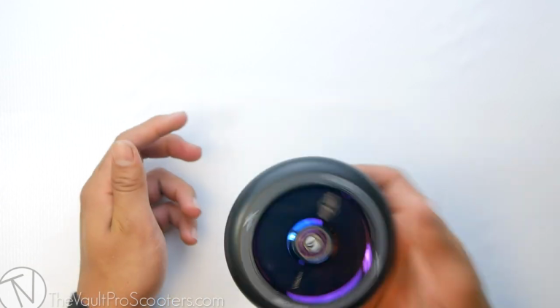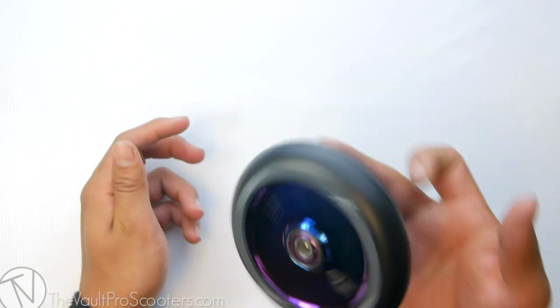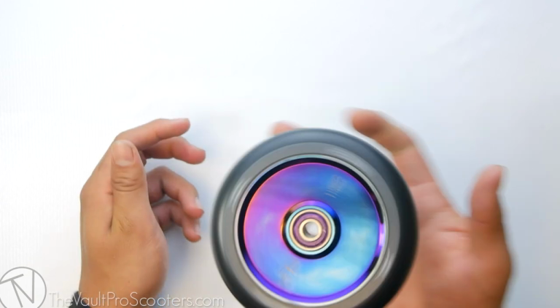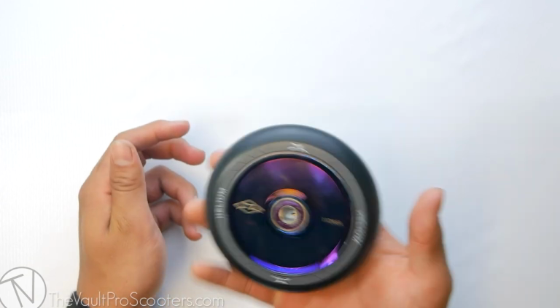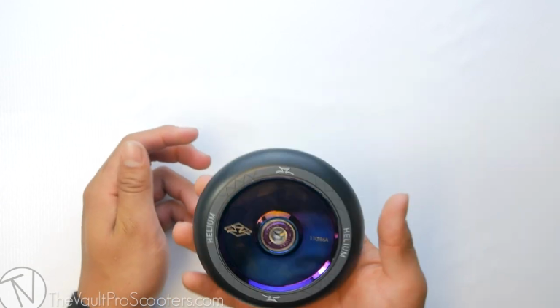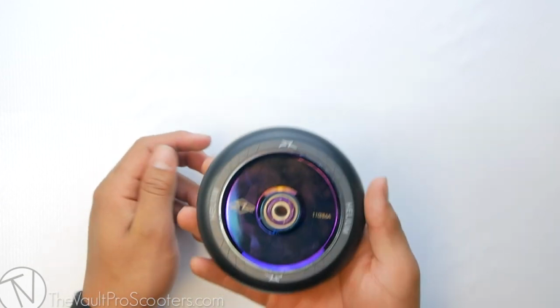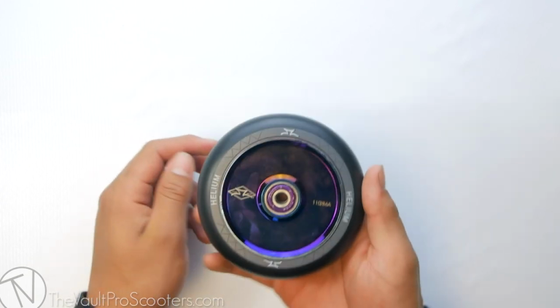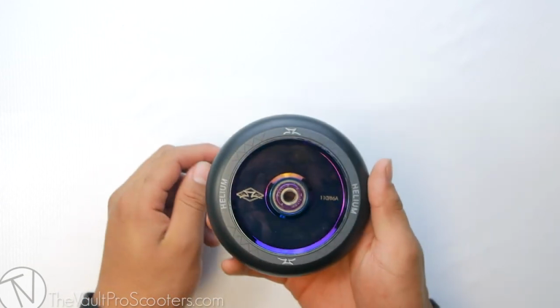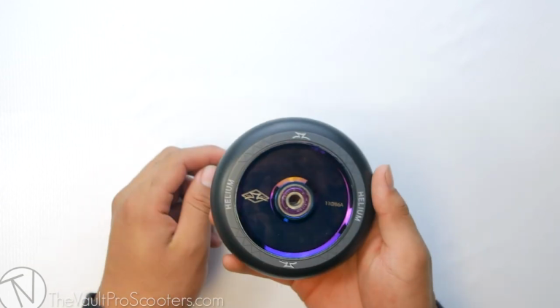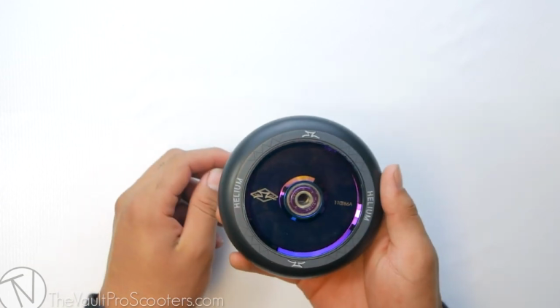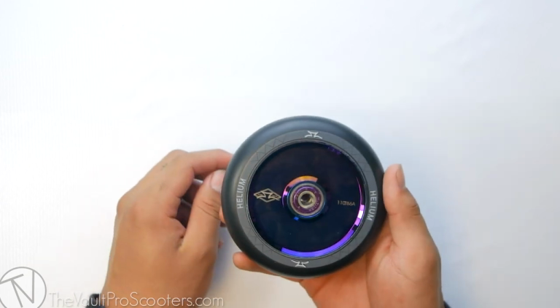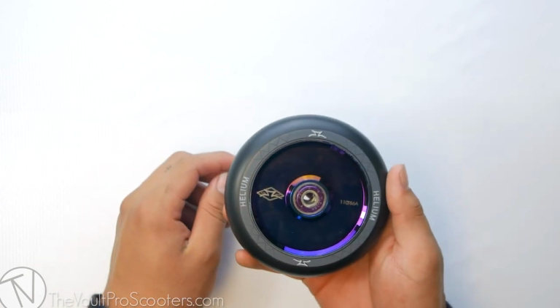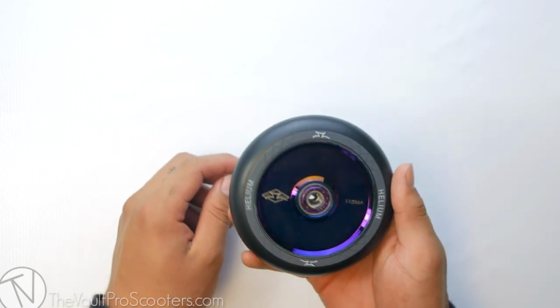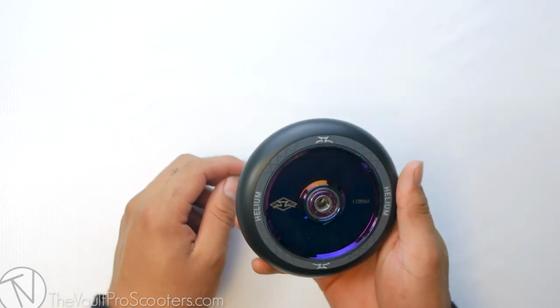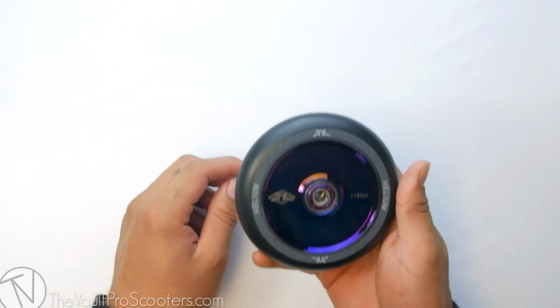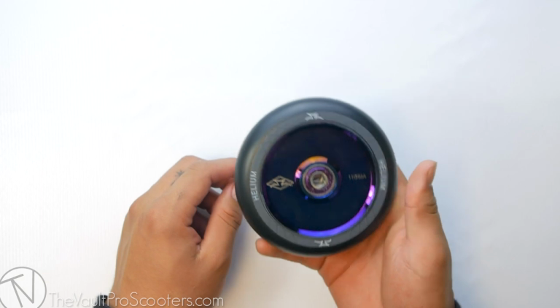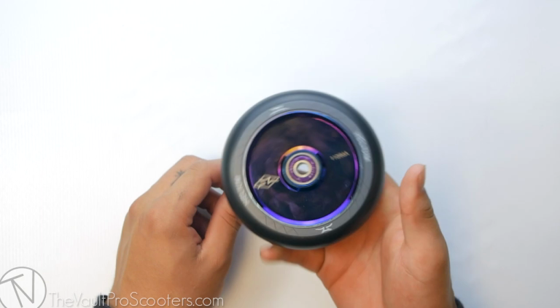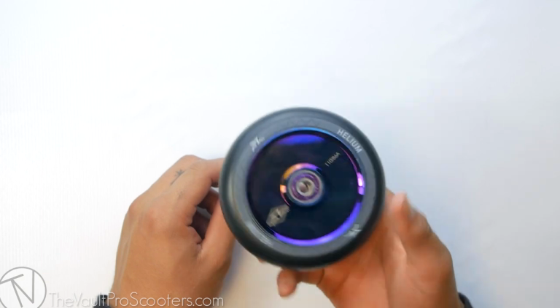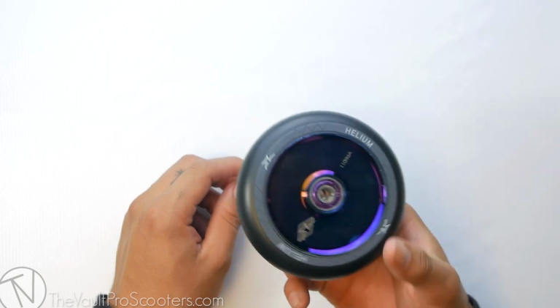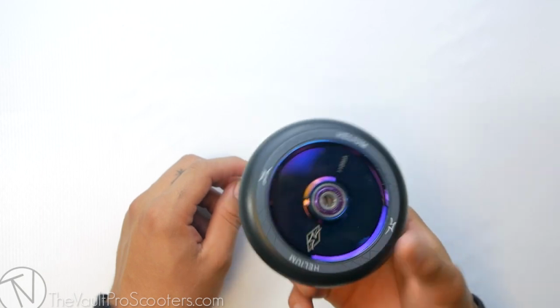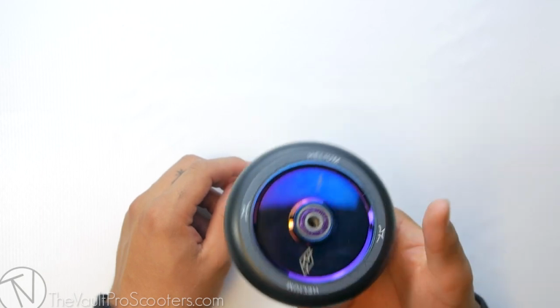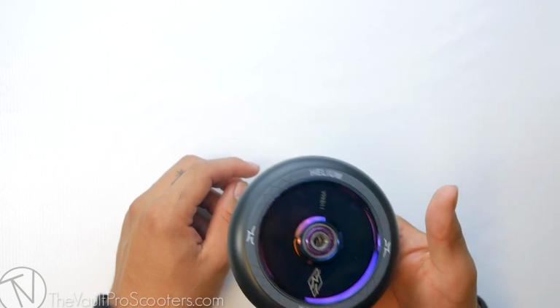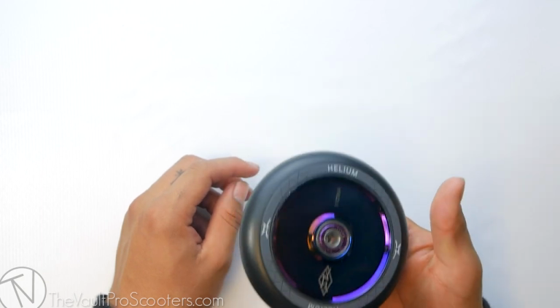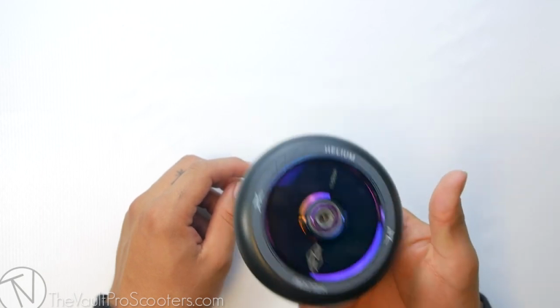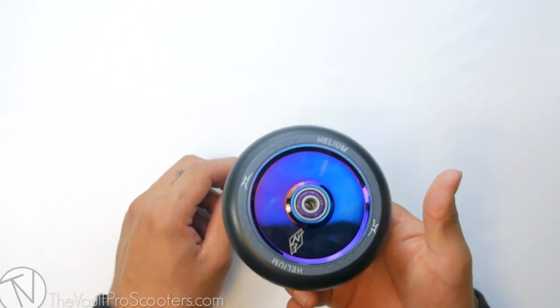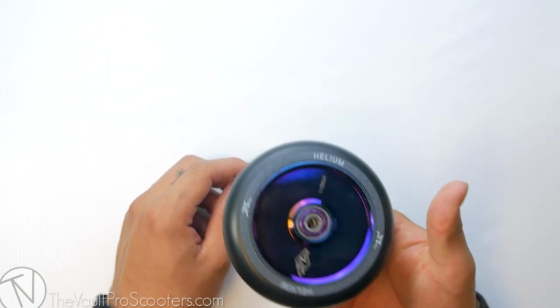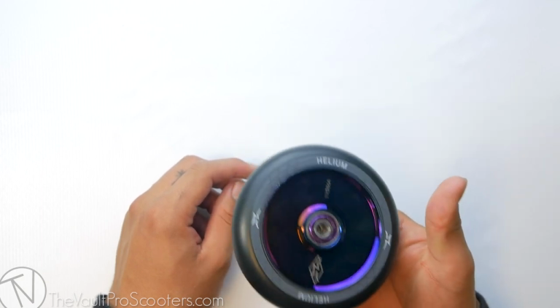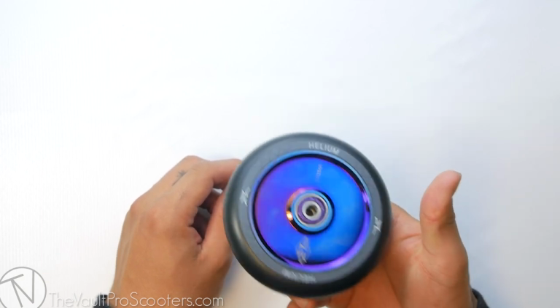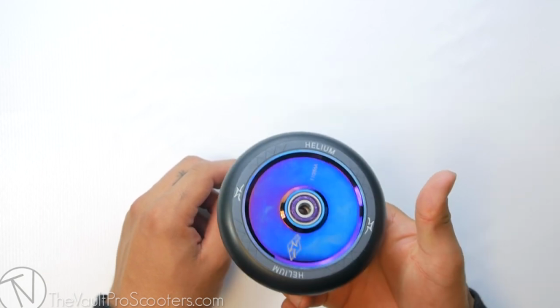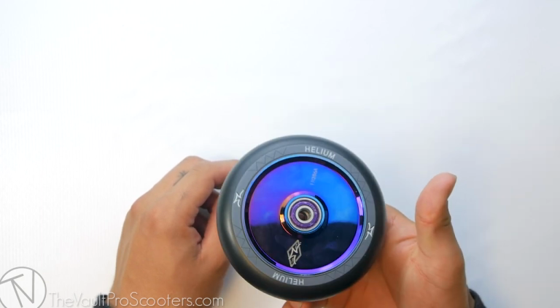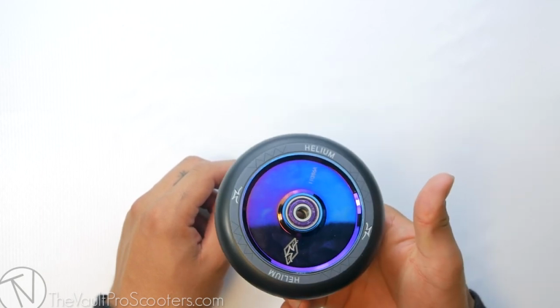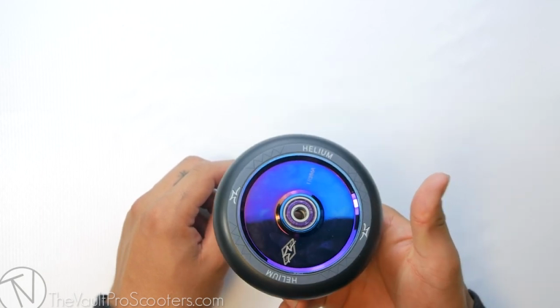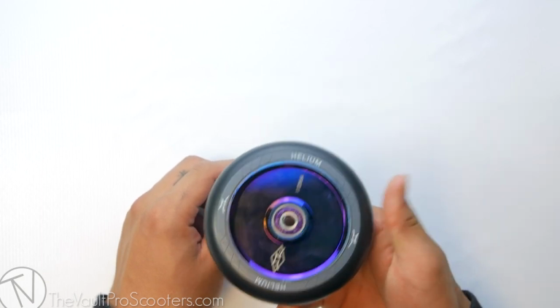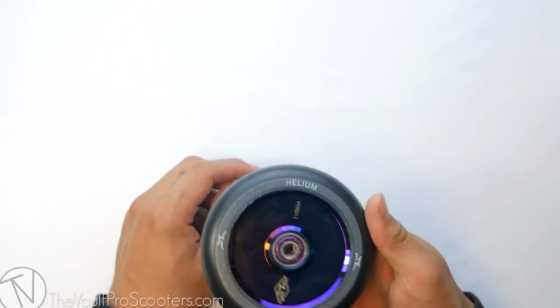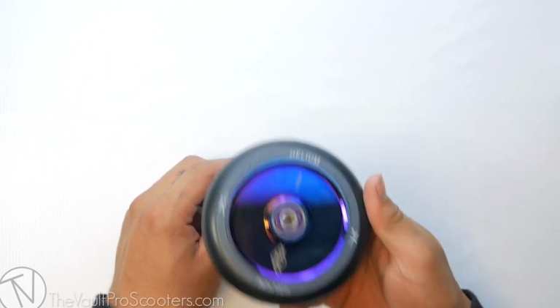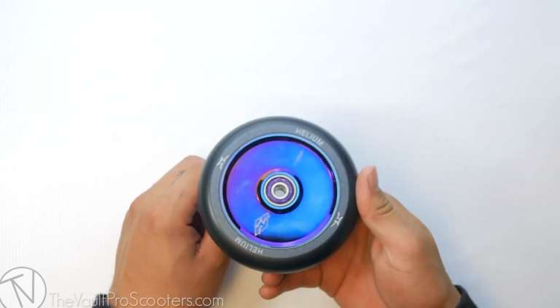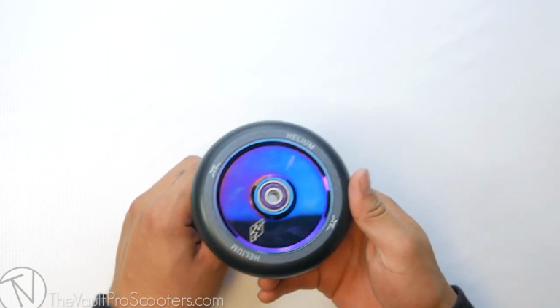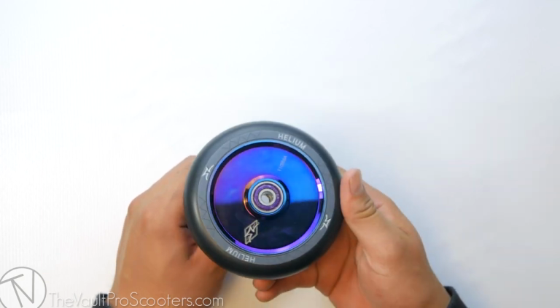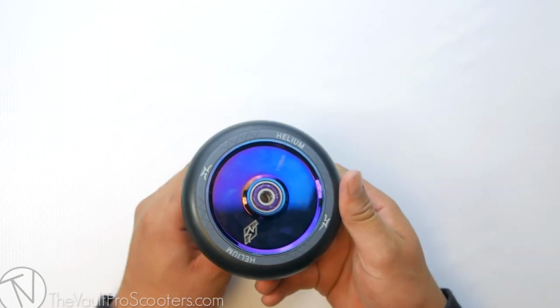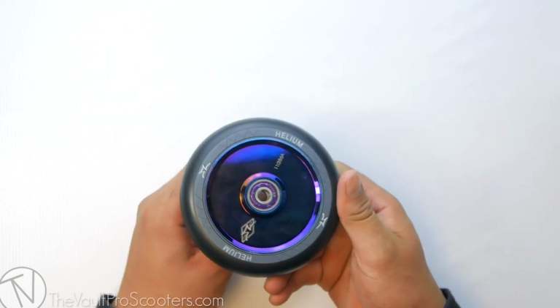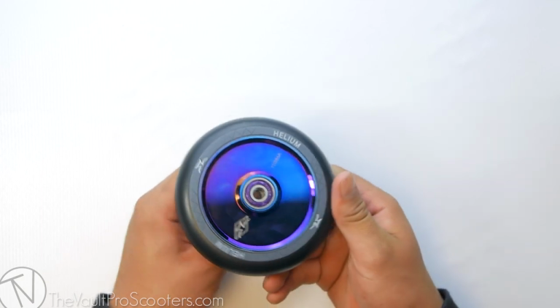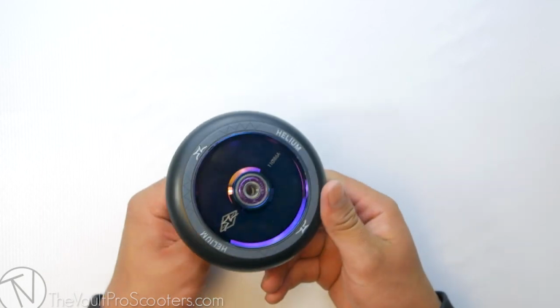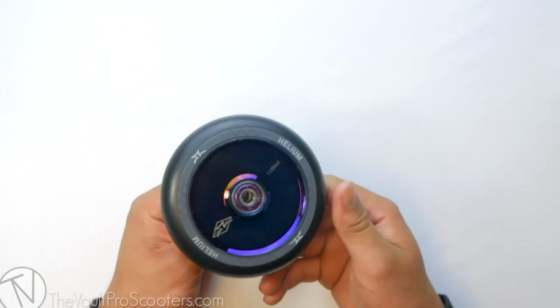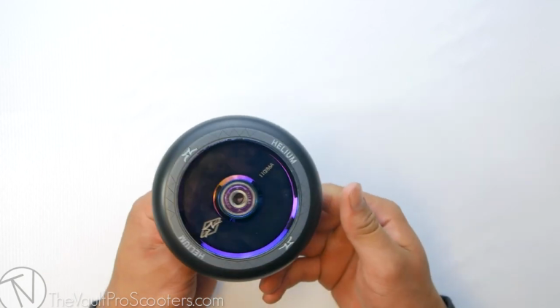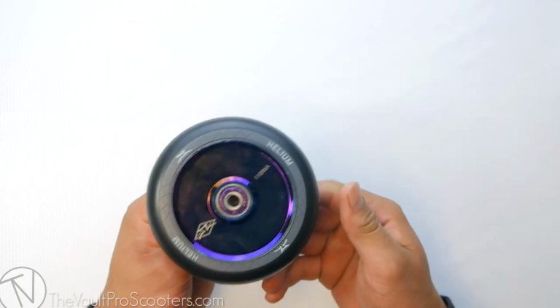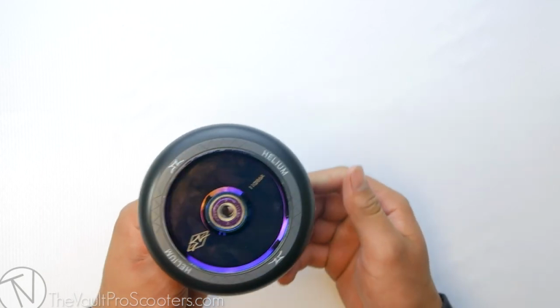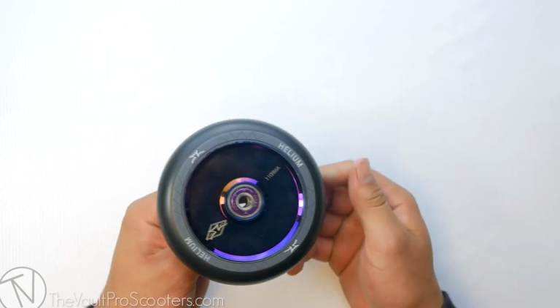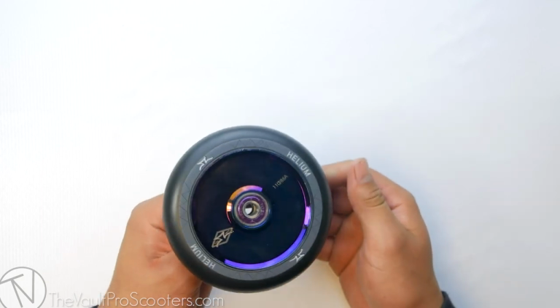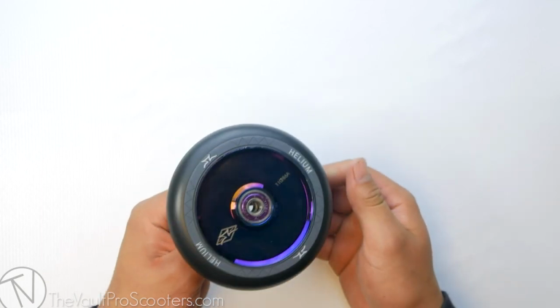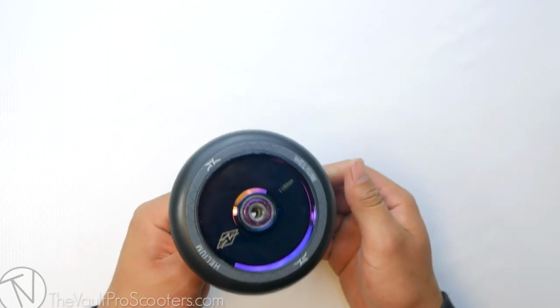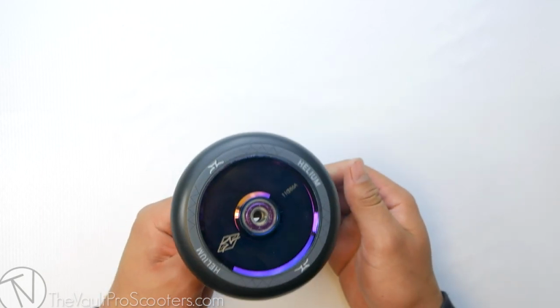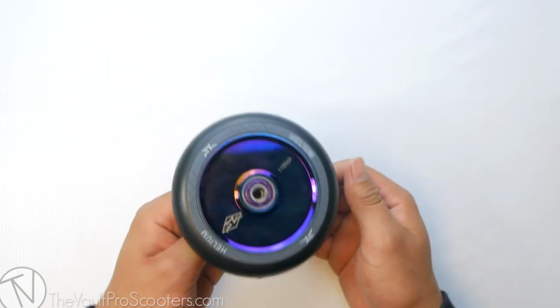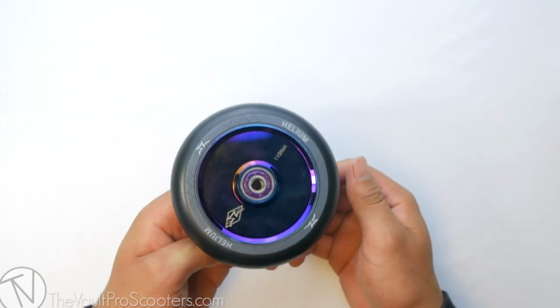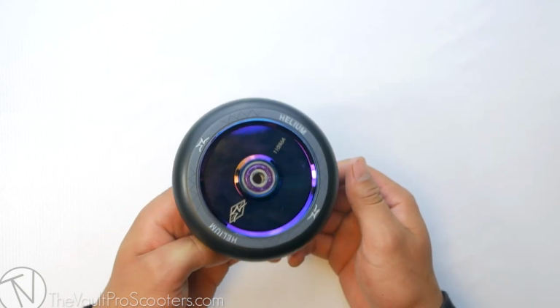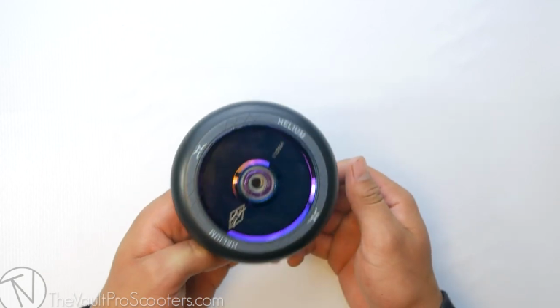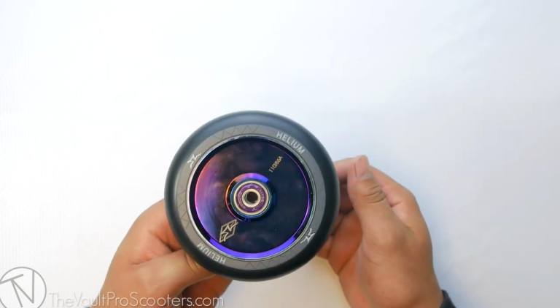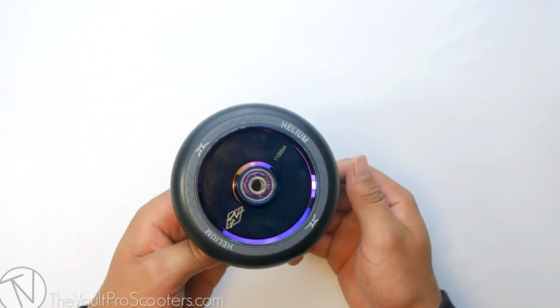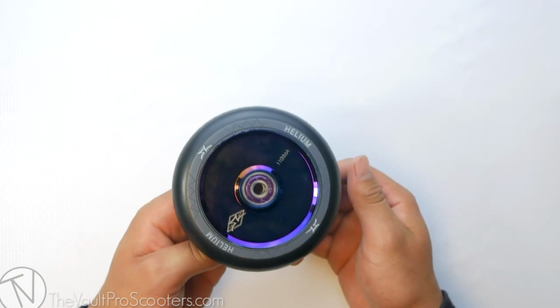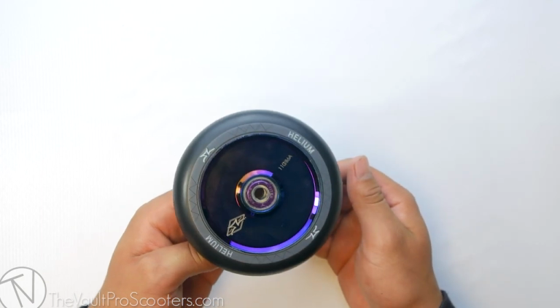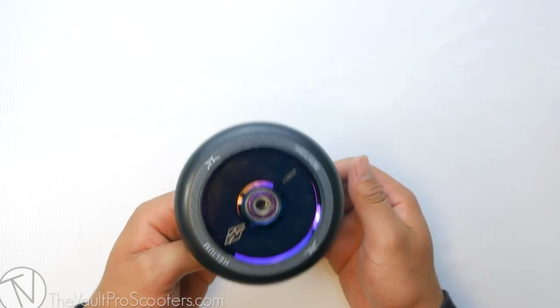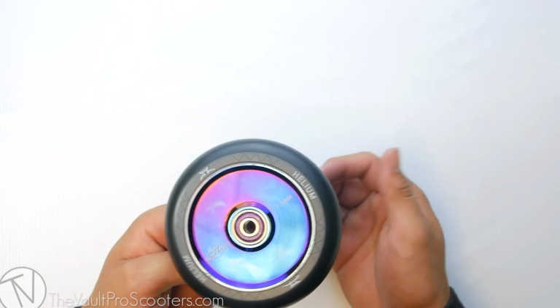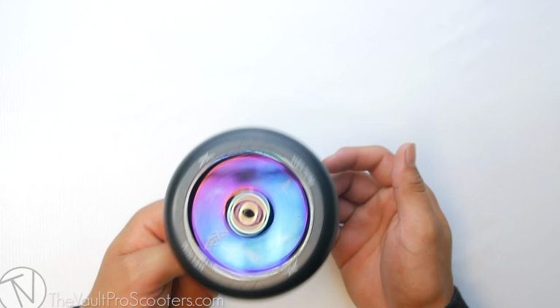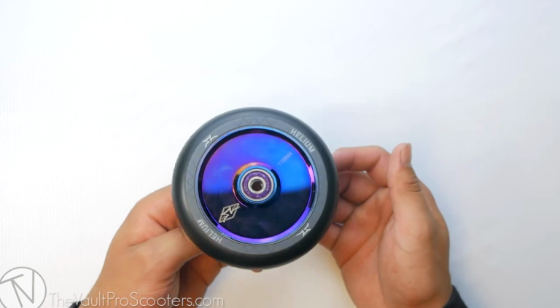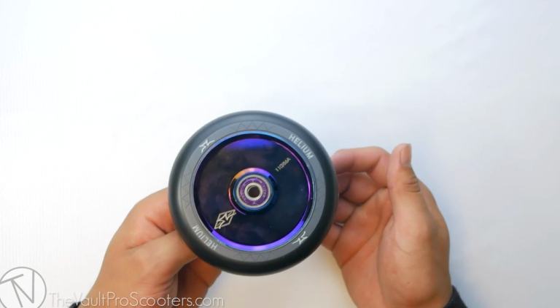The durometer on this wheel is 86A, so it's going to be on the harder side, but don't worry — you're still going to be rolling smooth and fast through those streets or park.